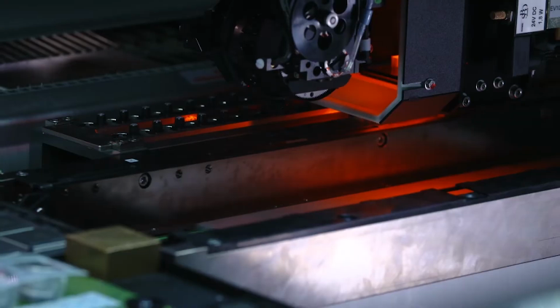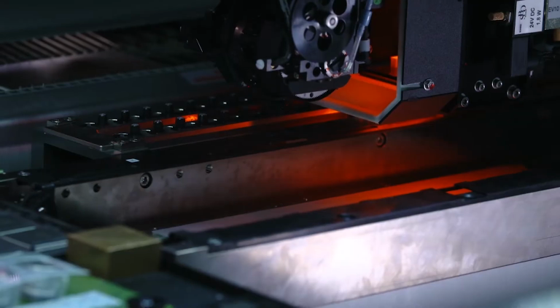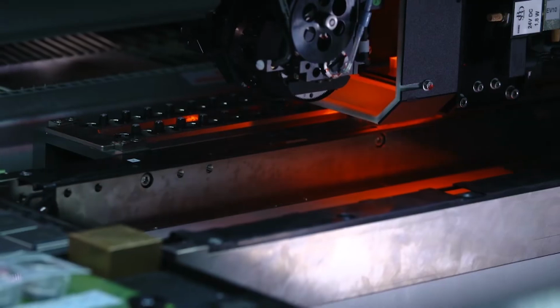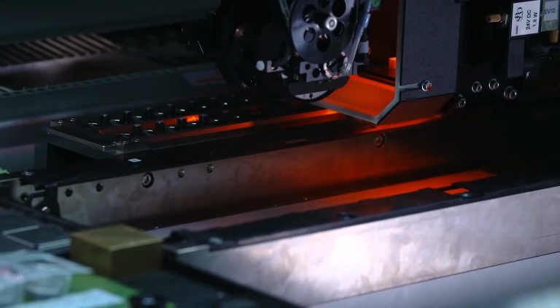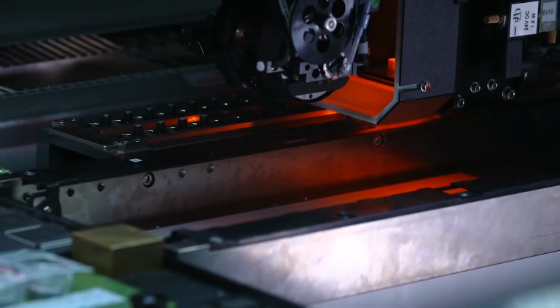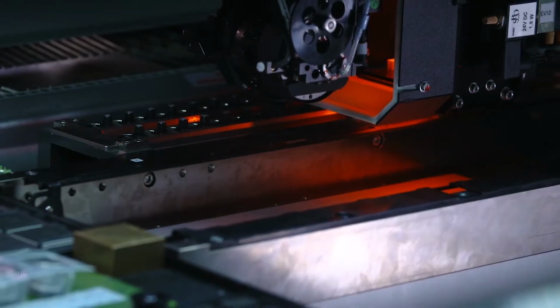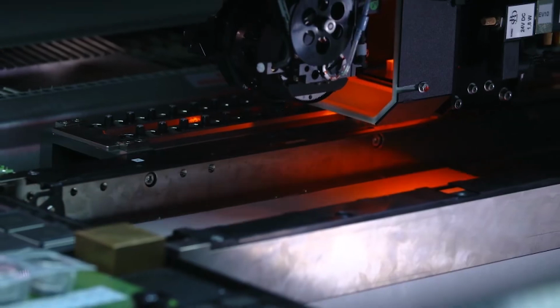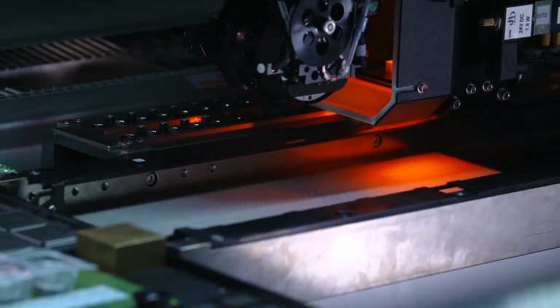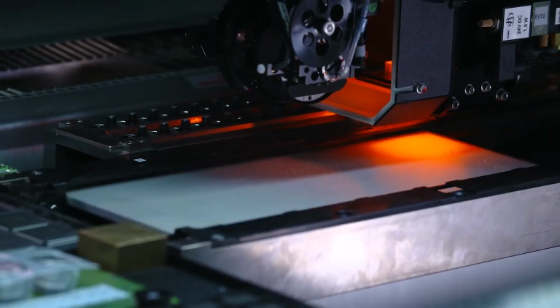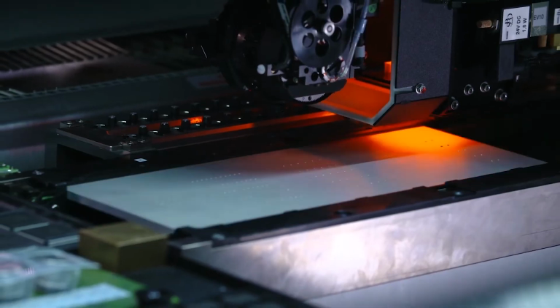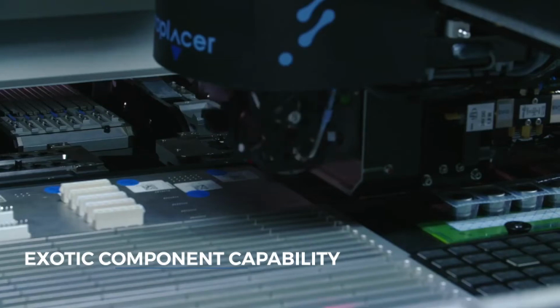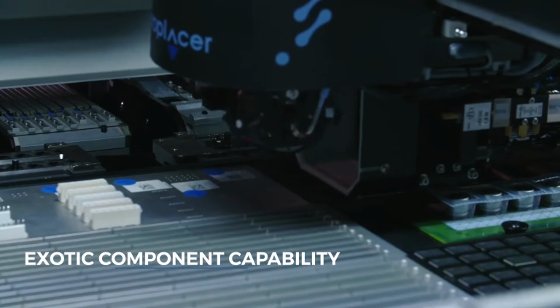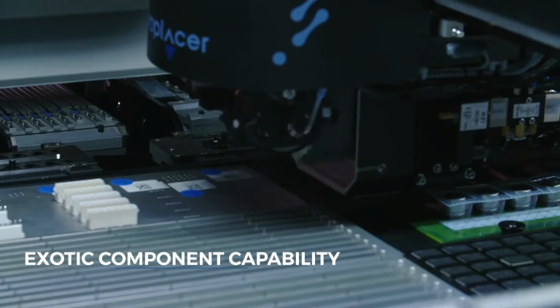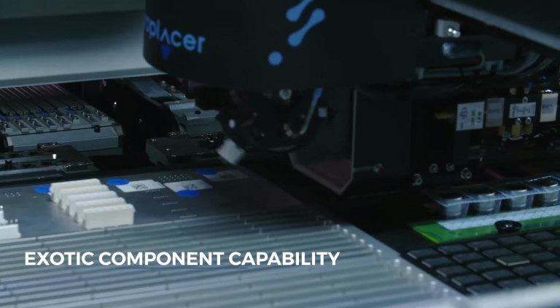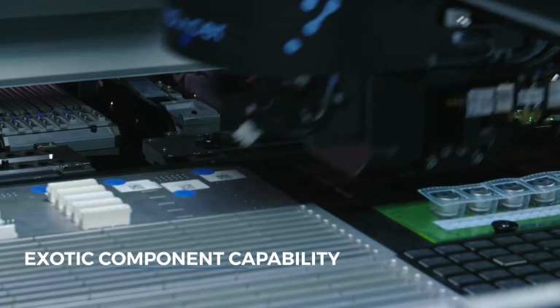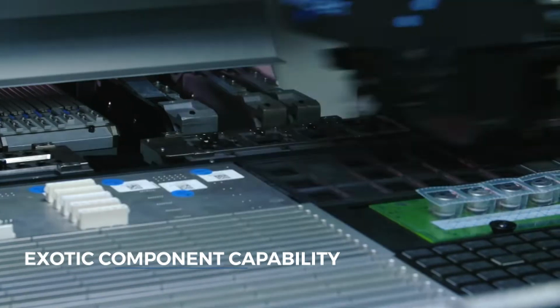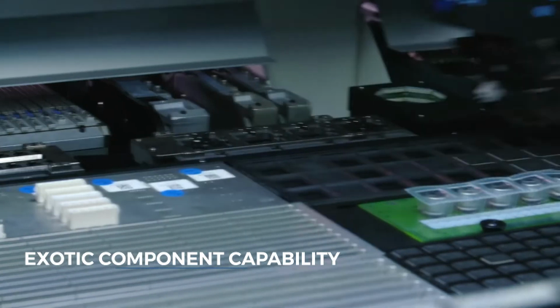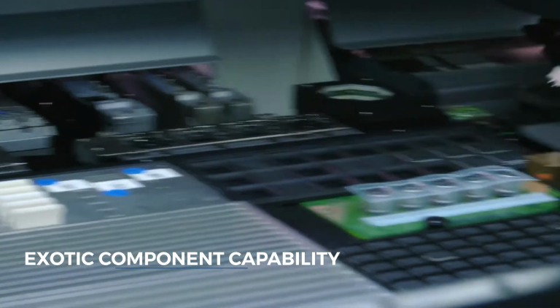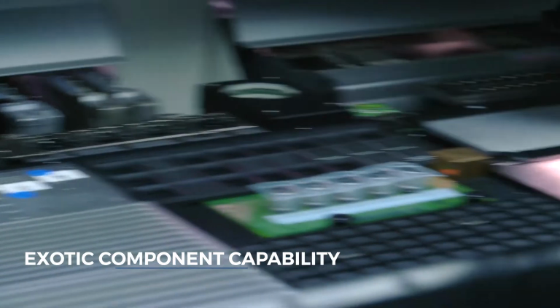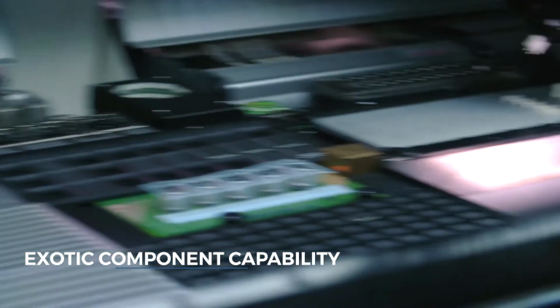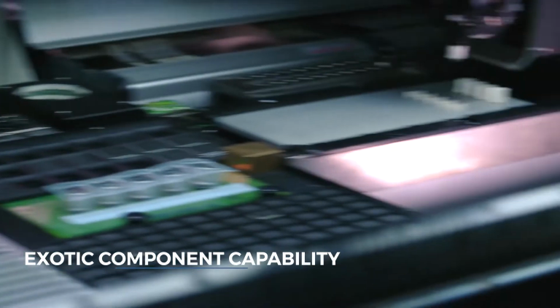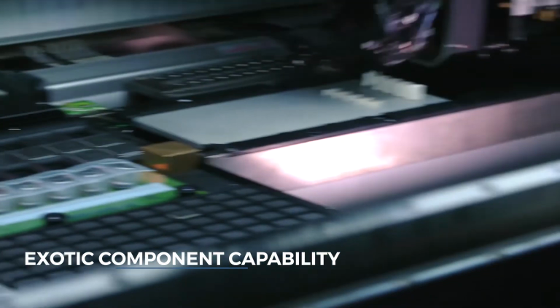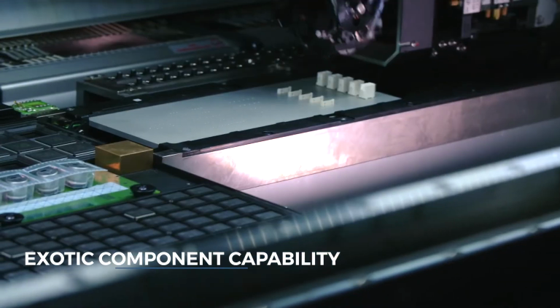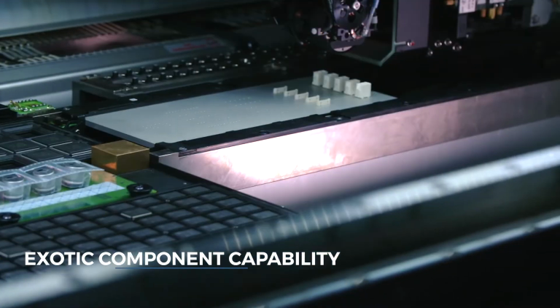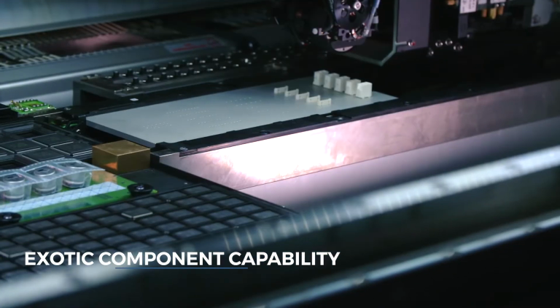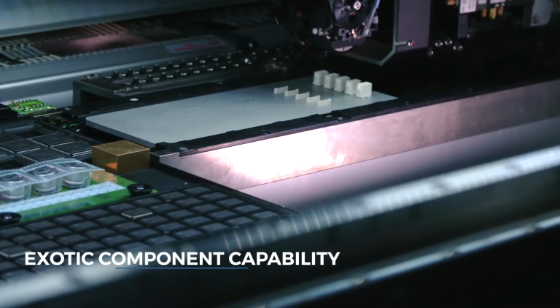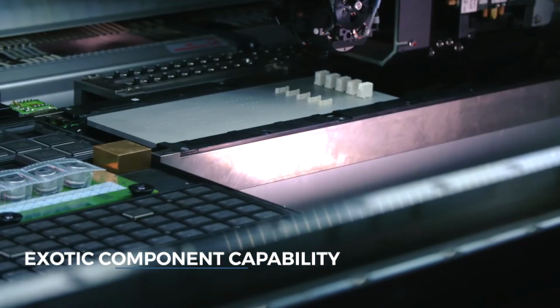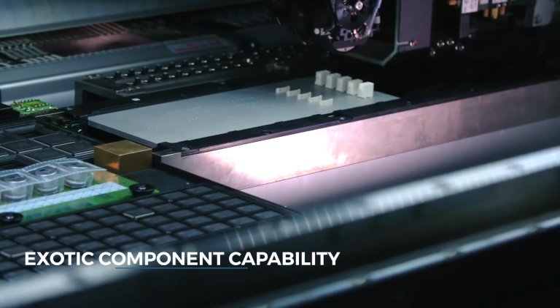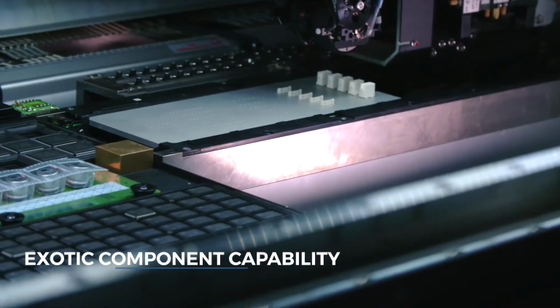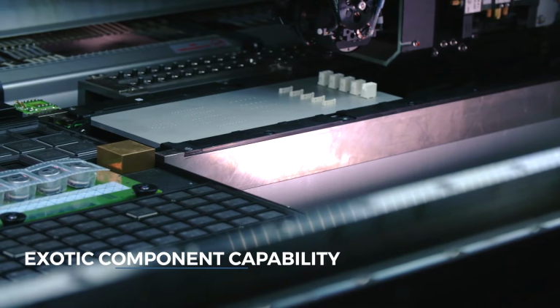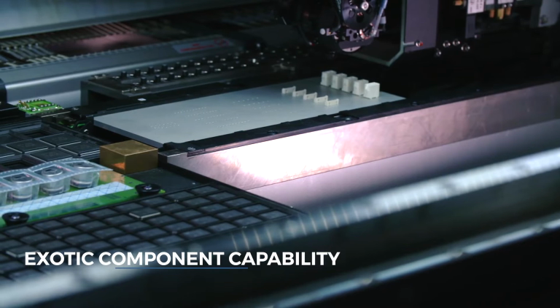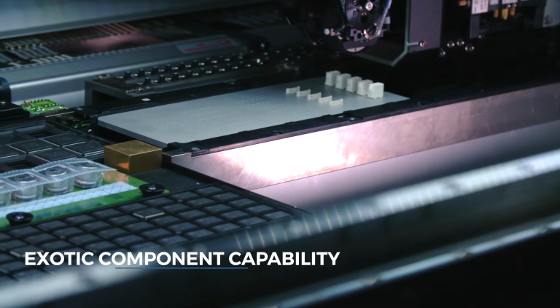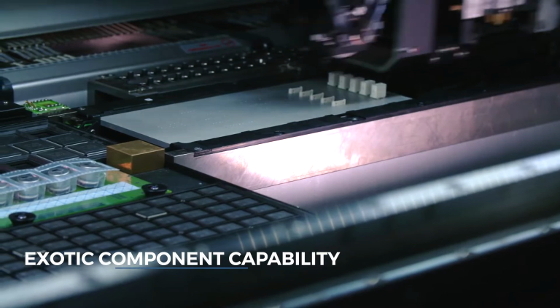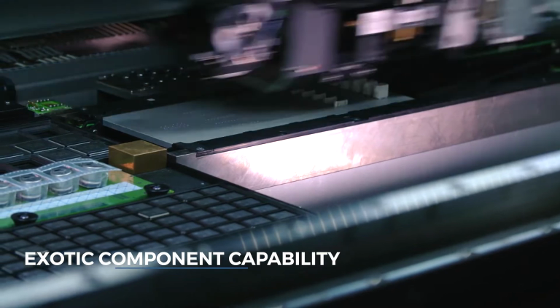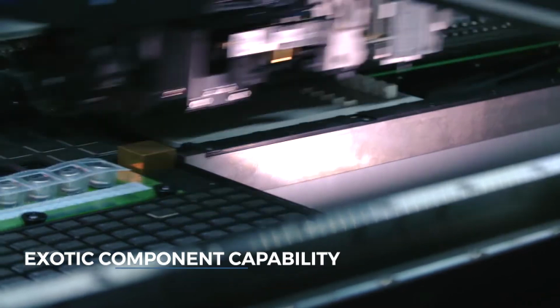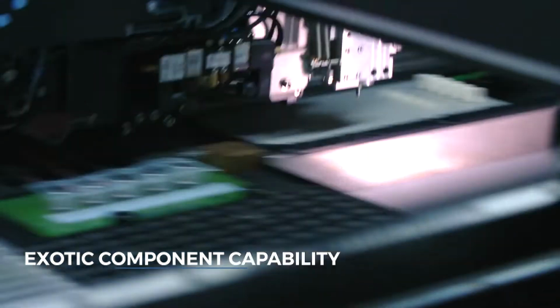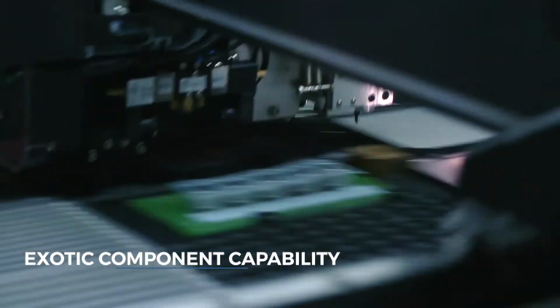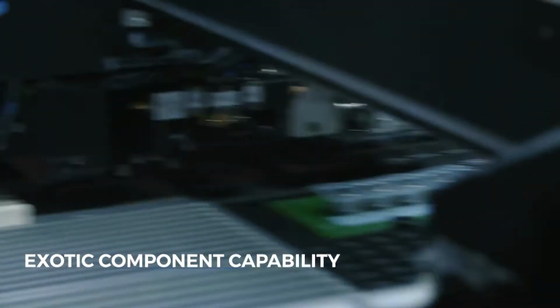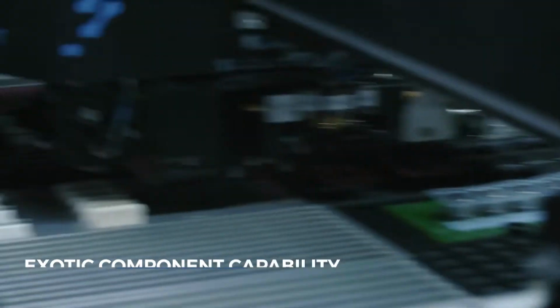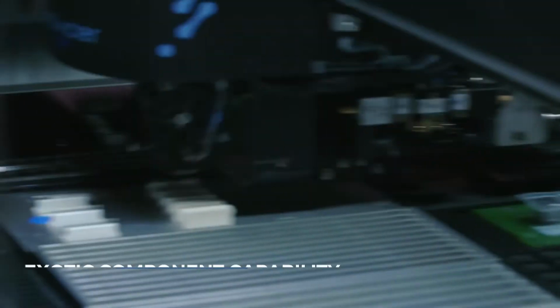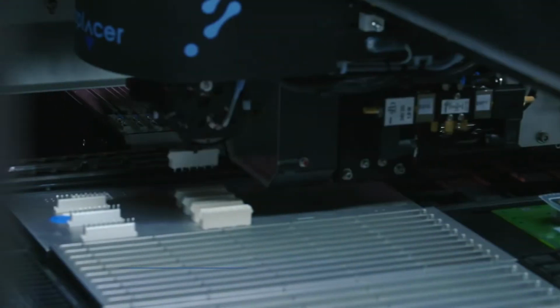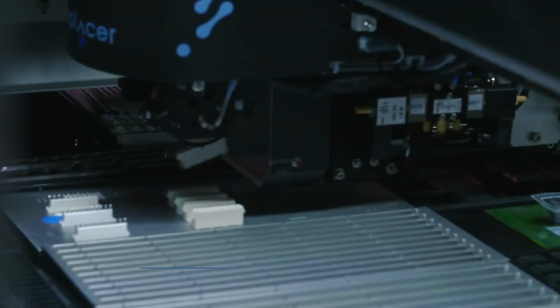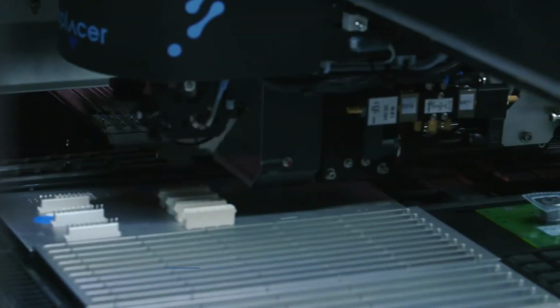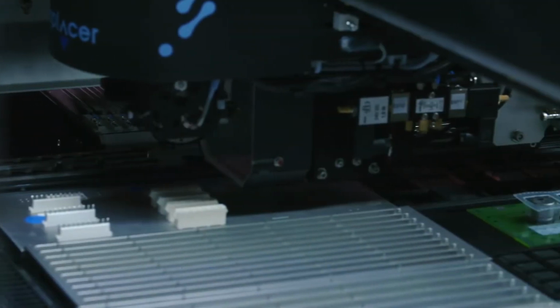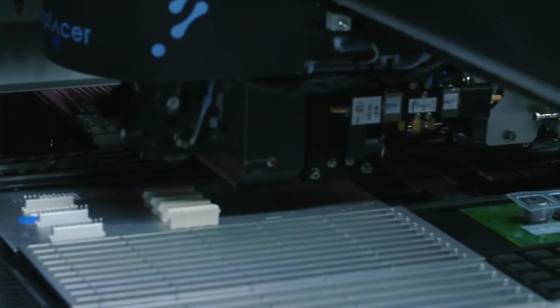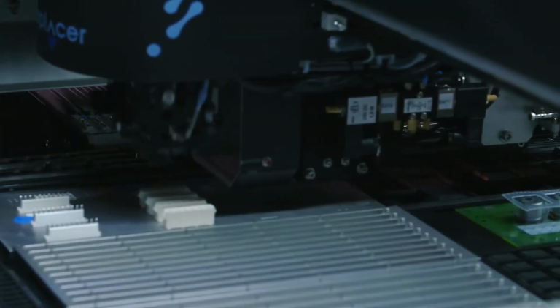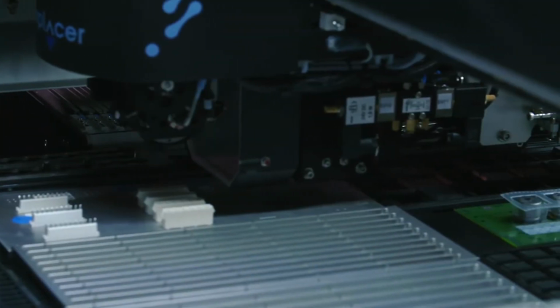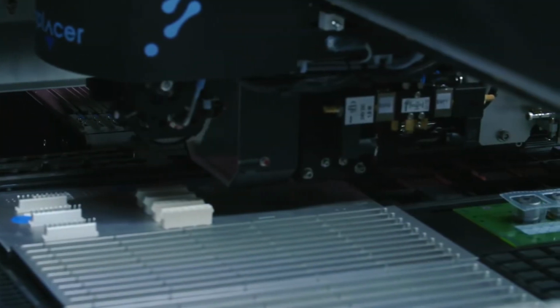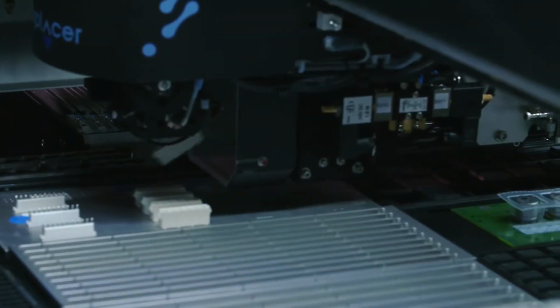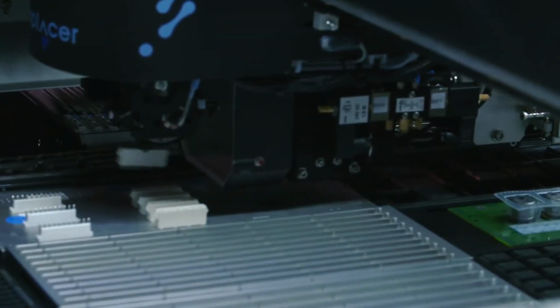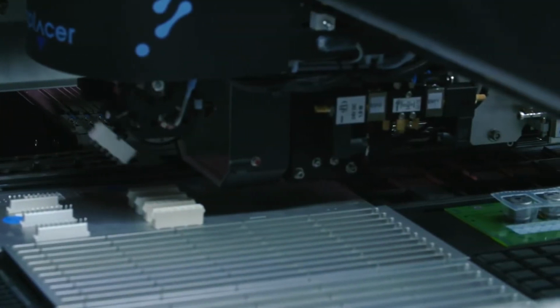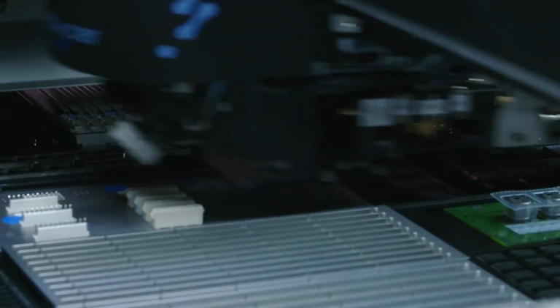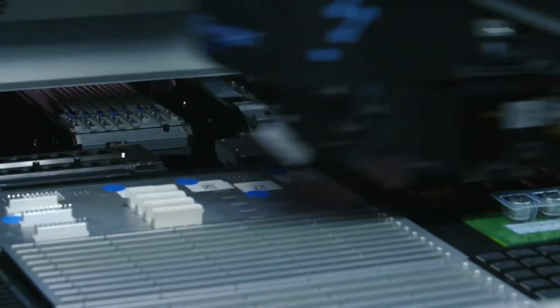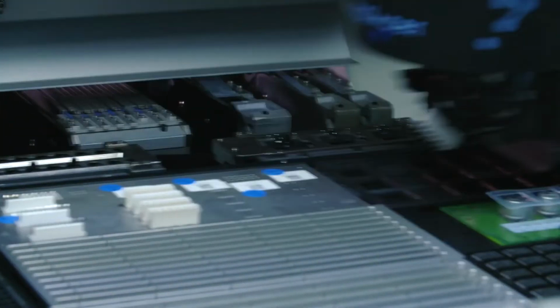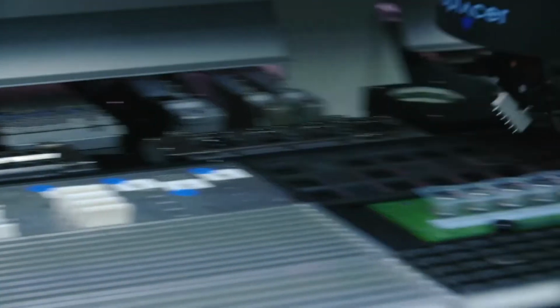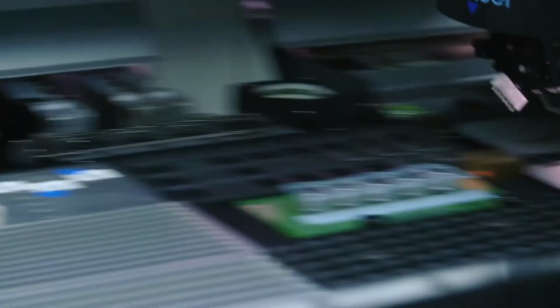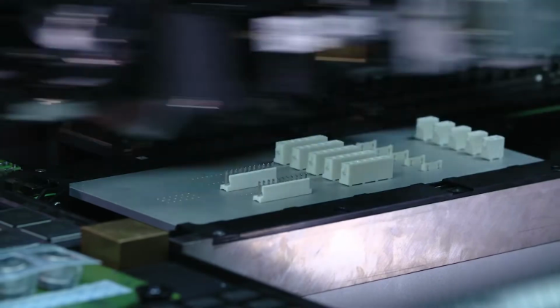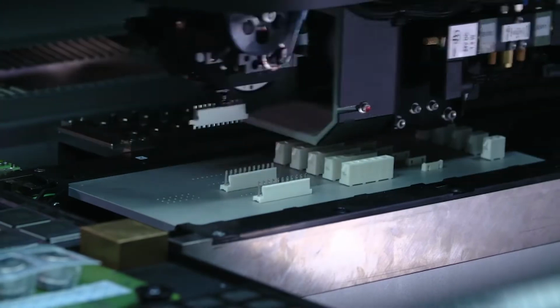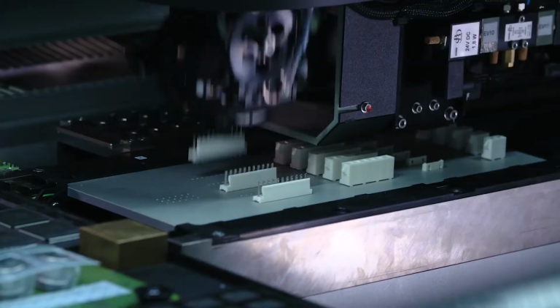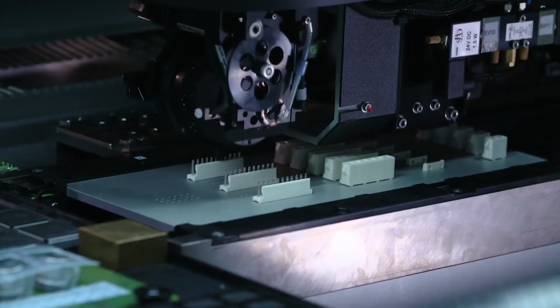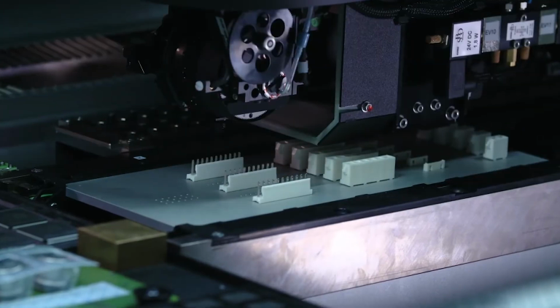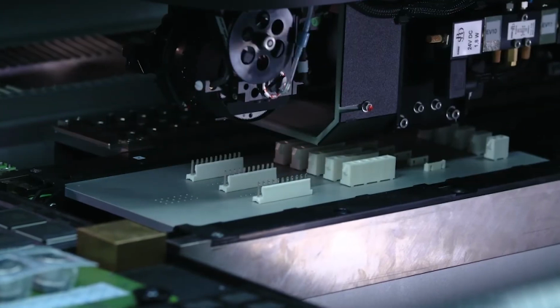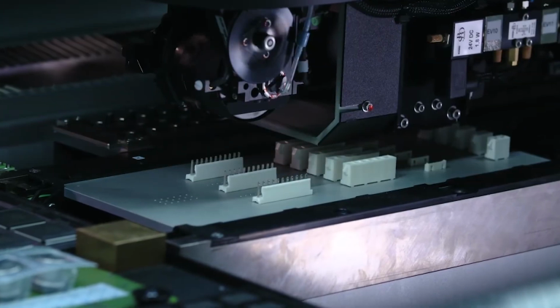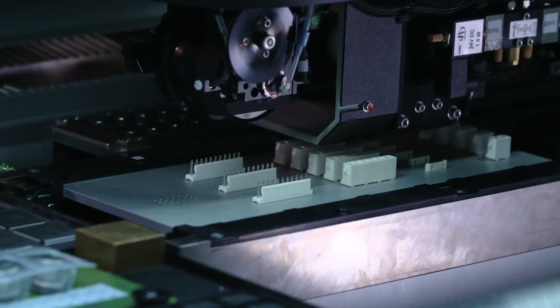As well as placing a huge range of SMT devices, the Ineo platform is perfect for exotic and odd-shaped parts as well.